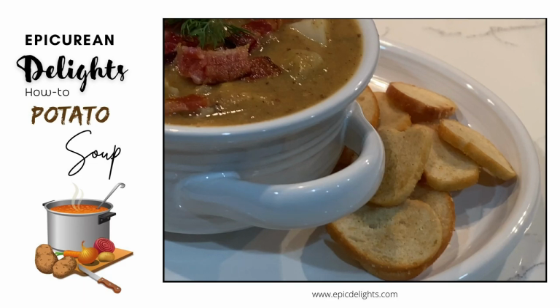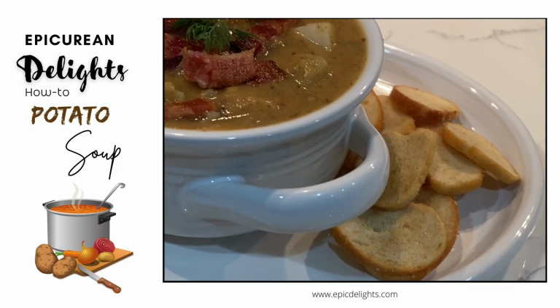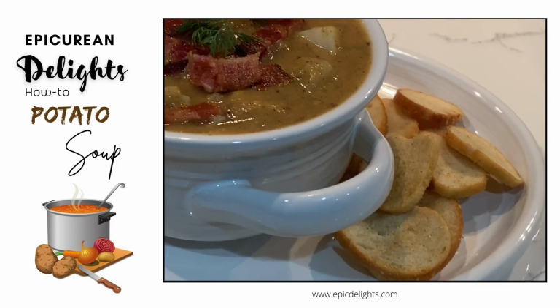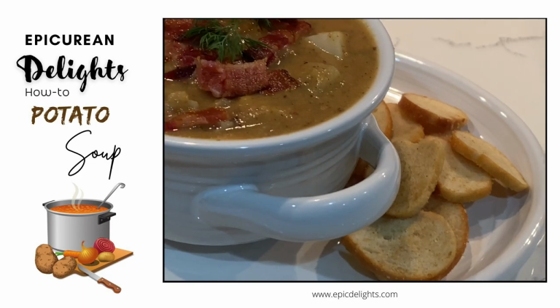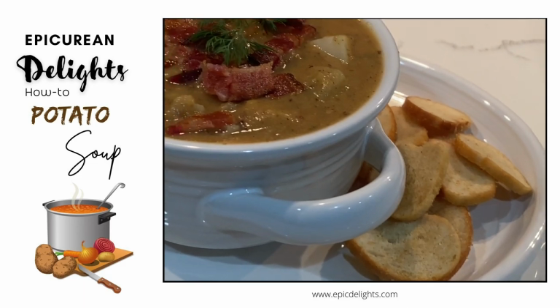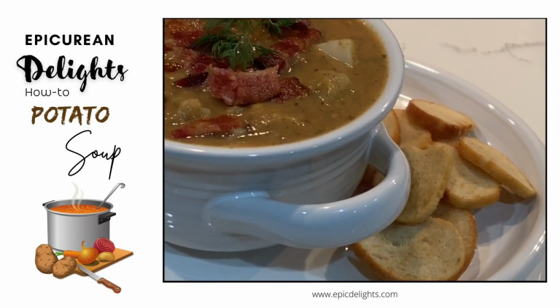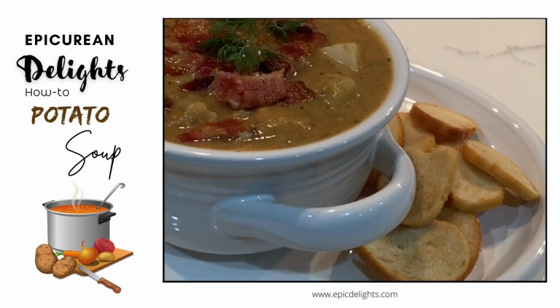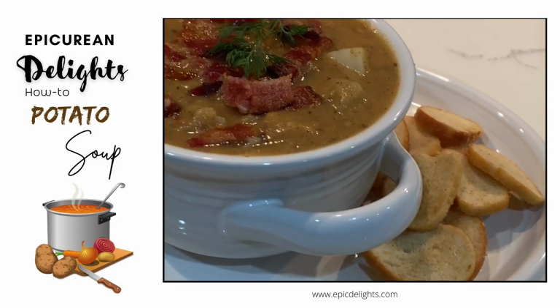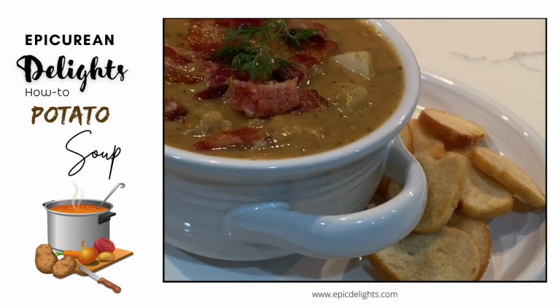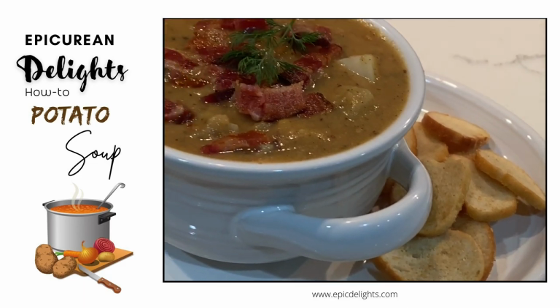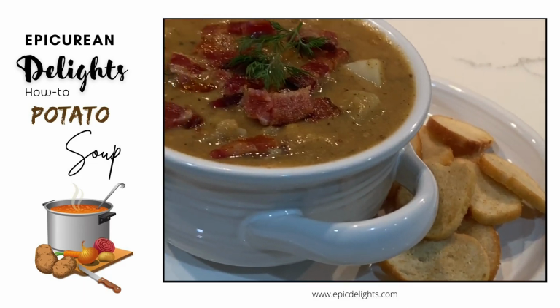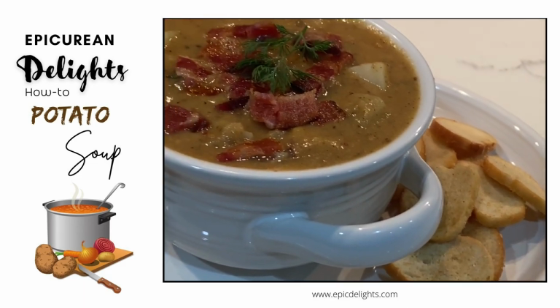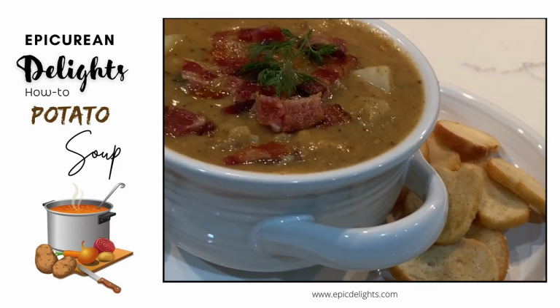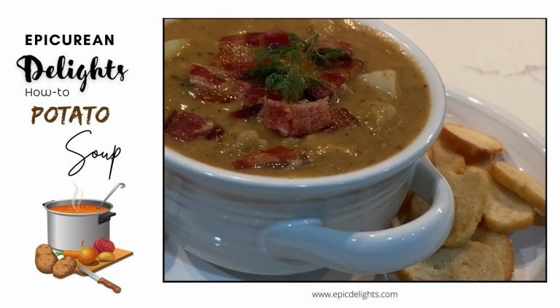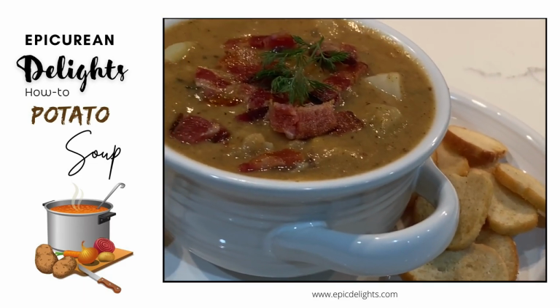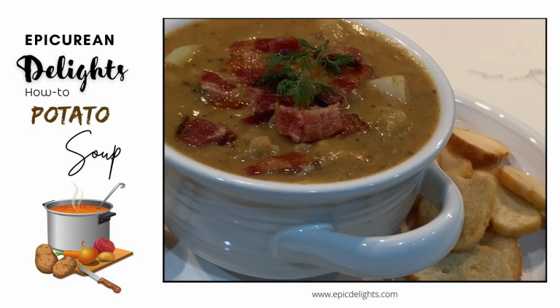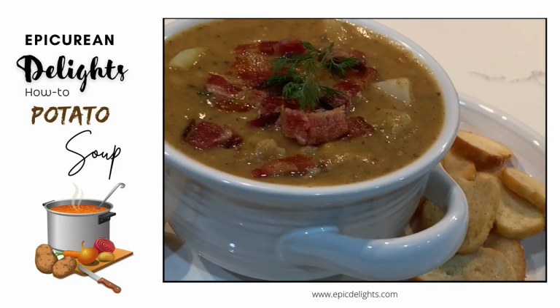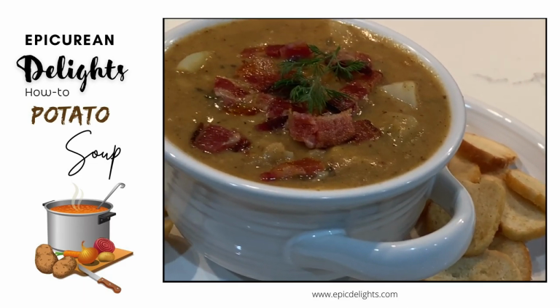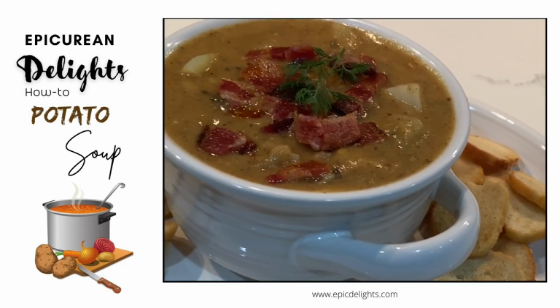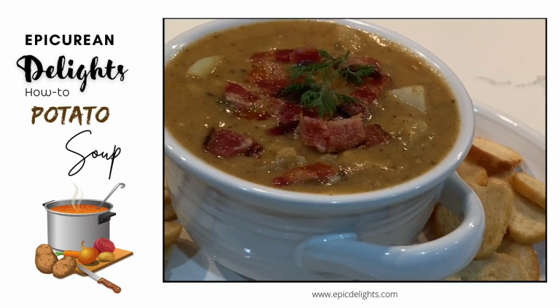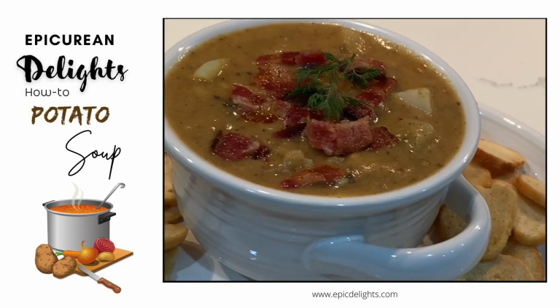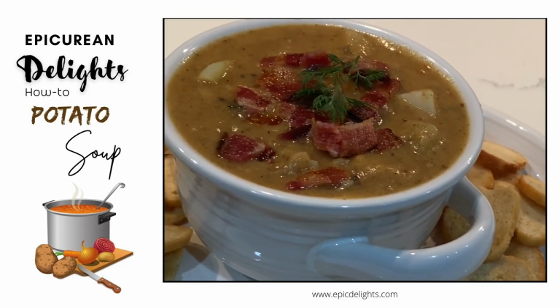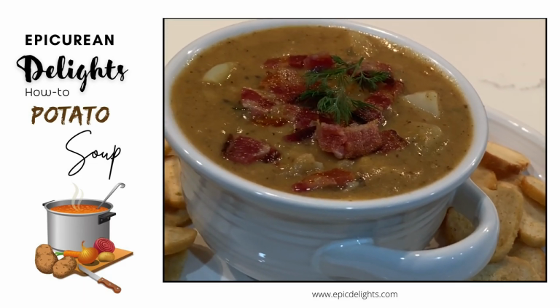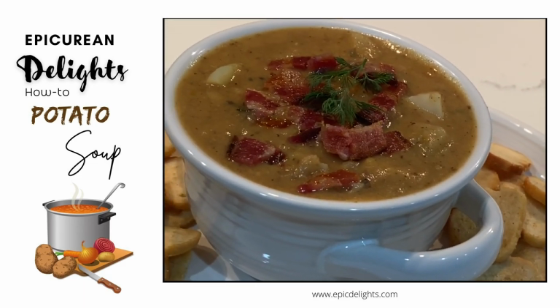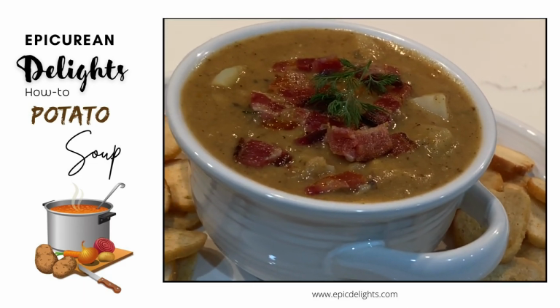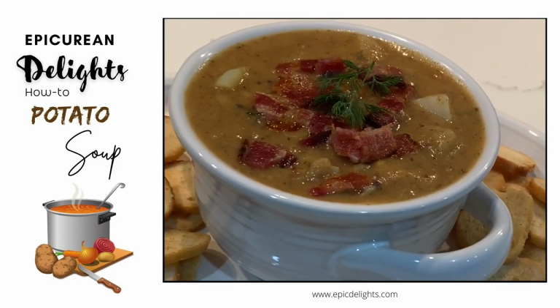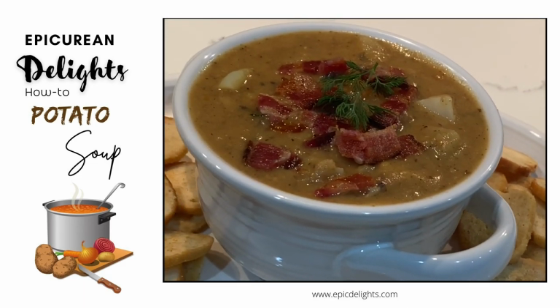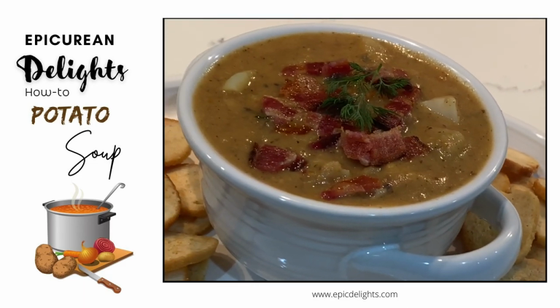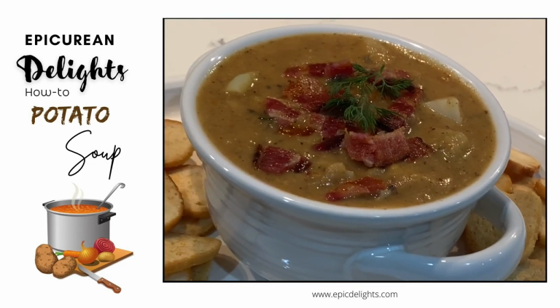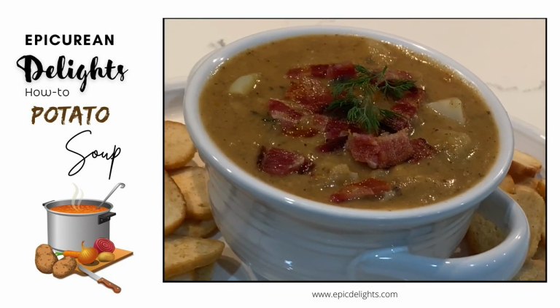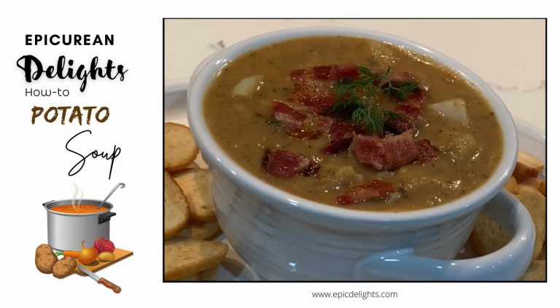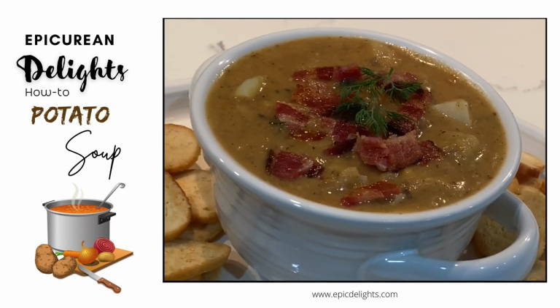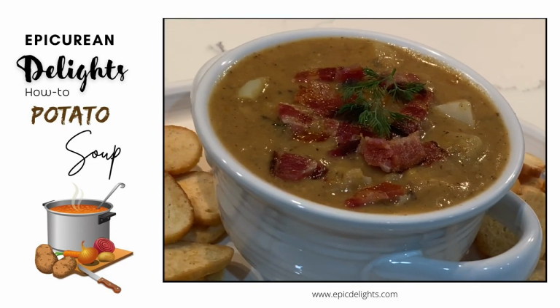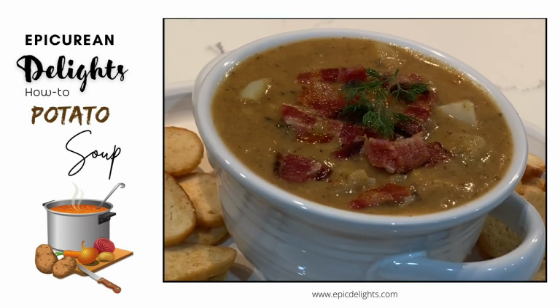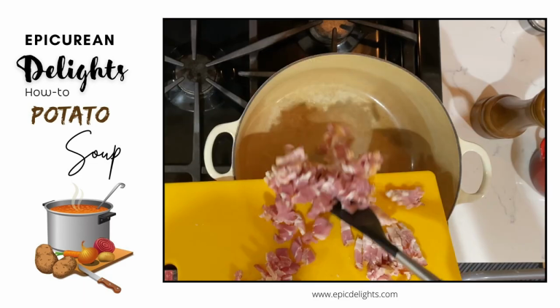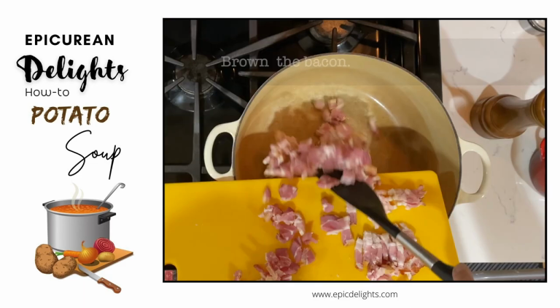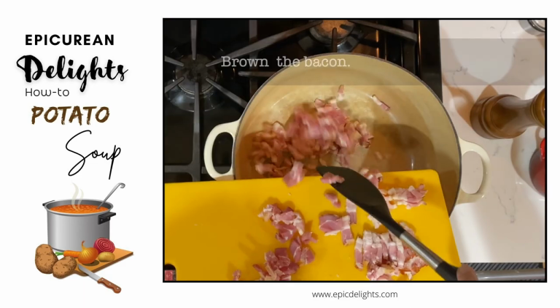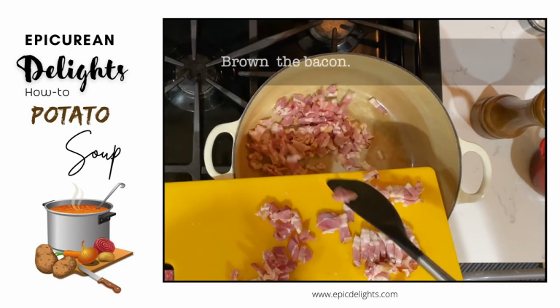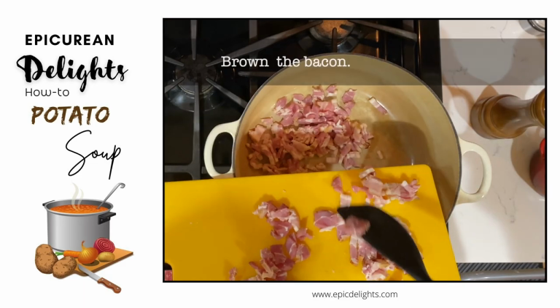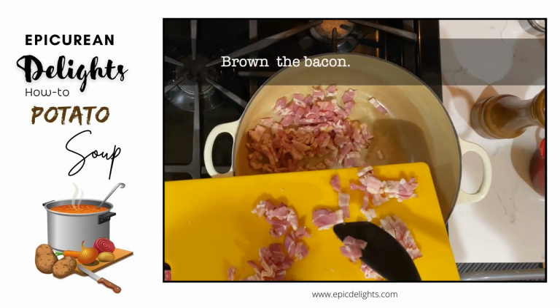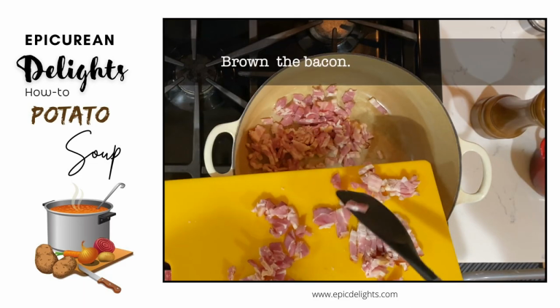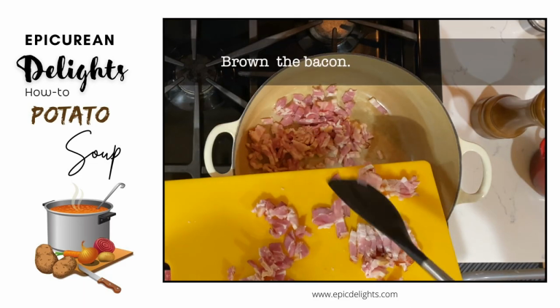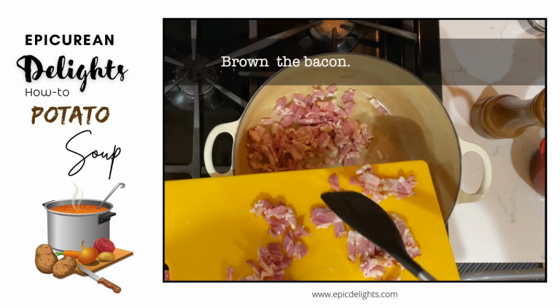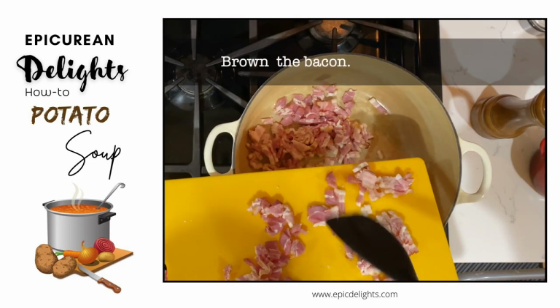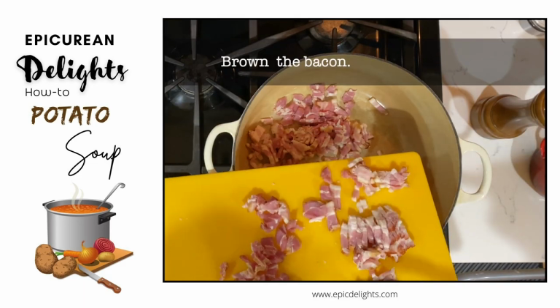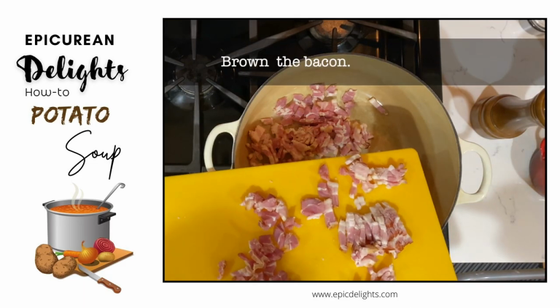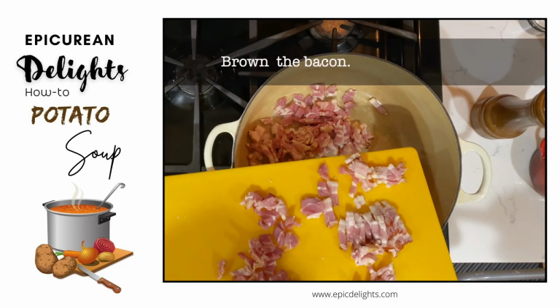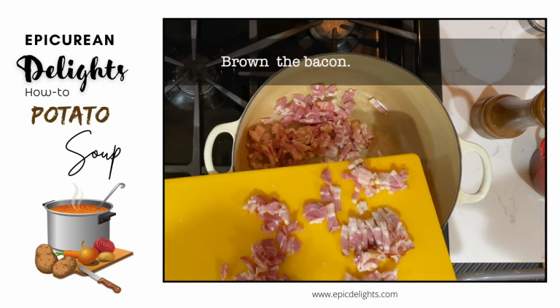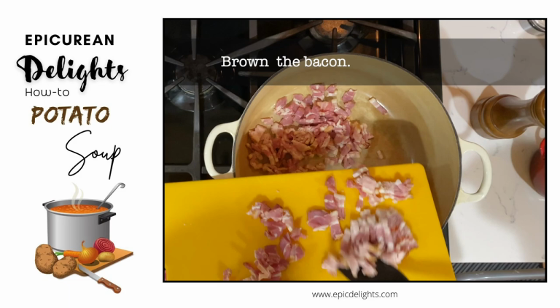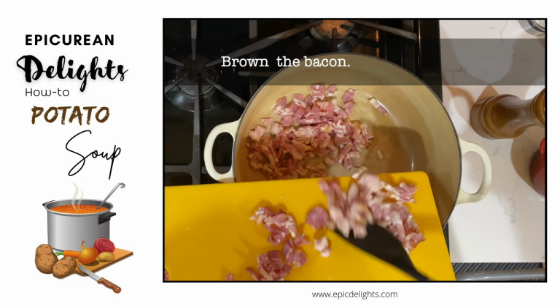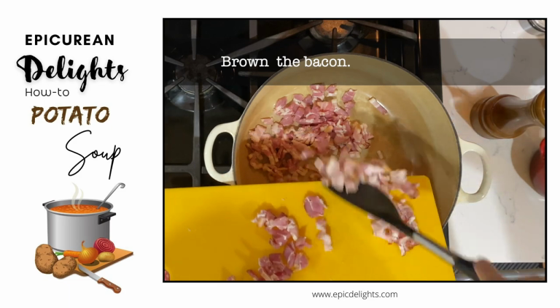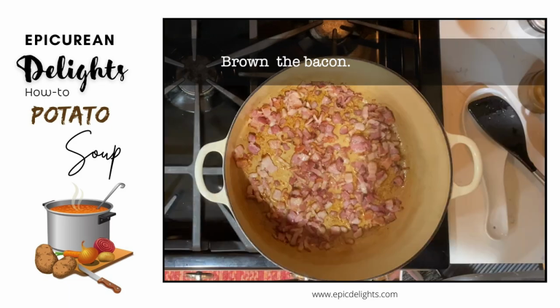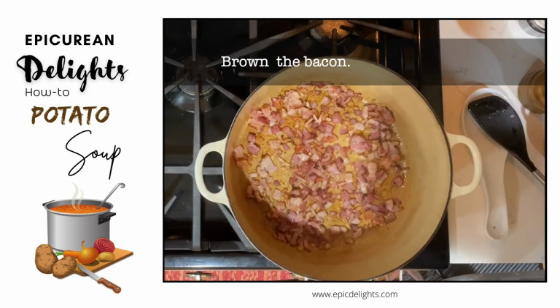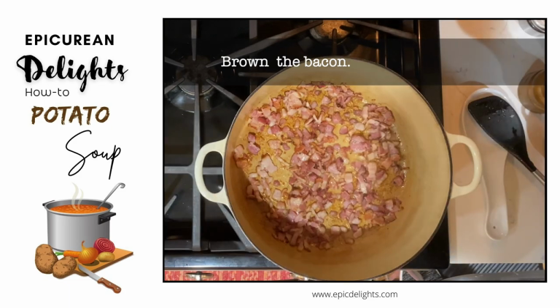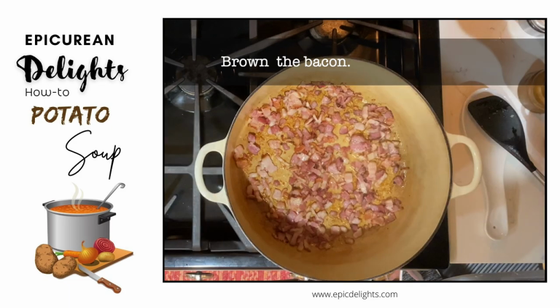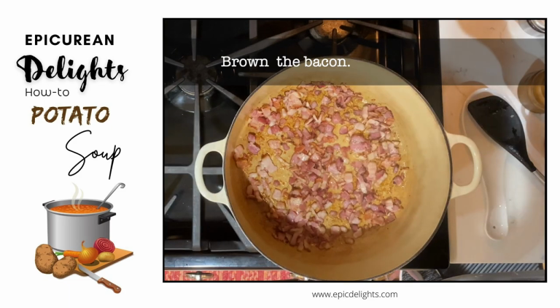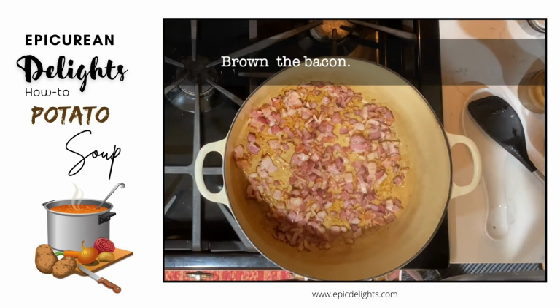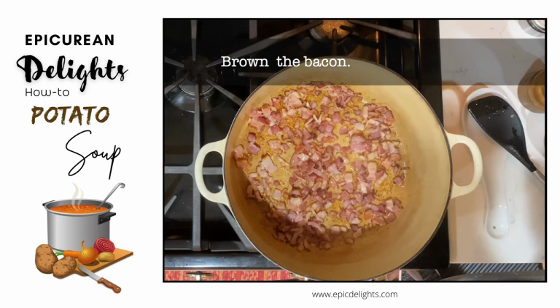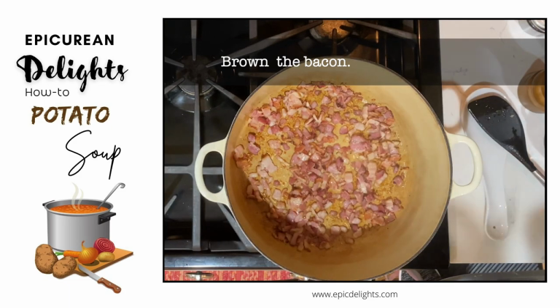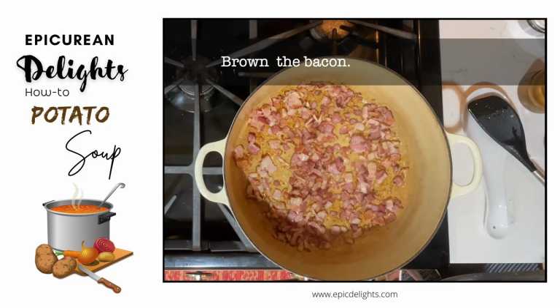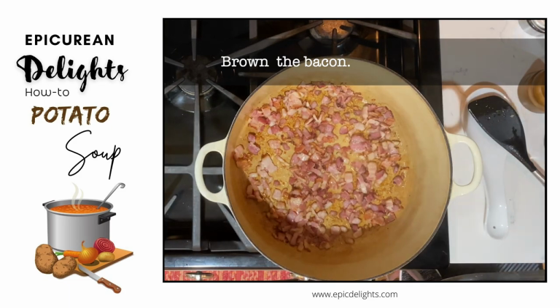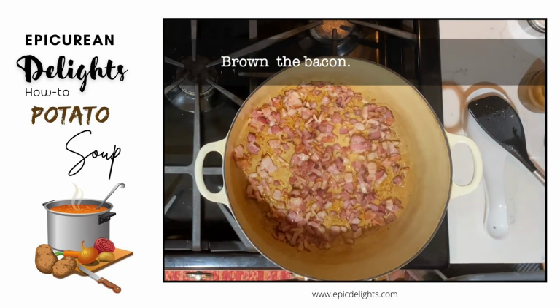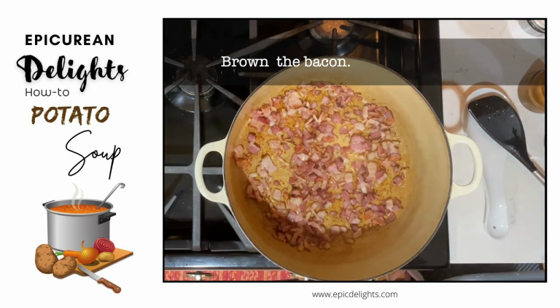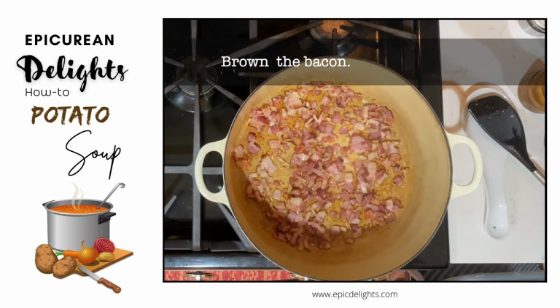This creamy, smoky soup is the perfect dish on a cold day. What you're going to want to do first is brown that bacon.